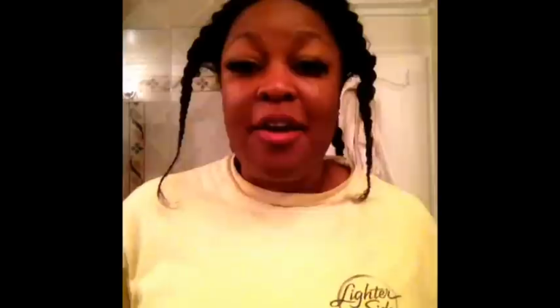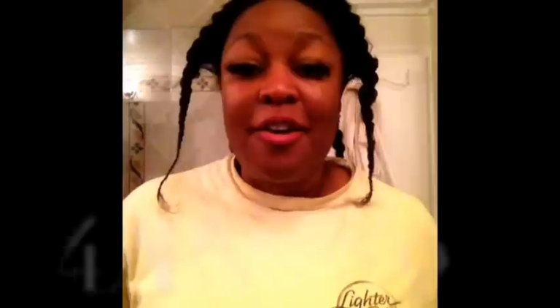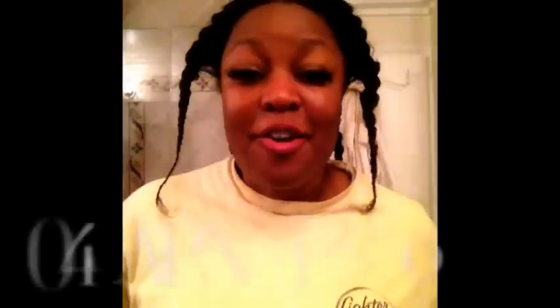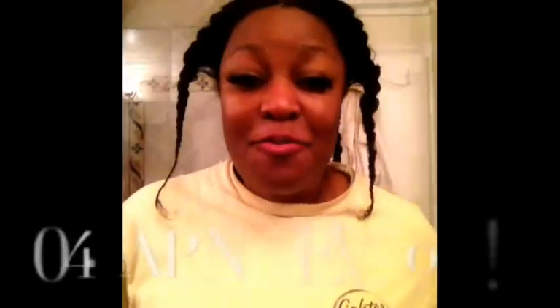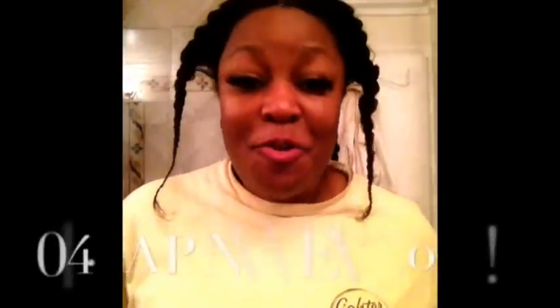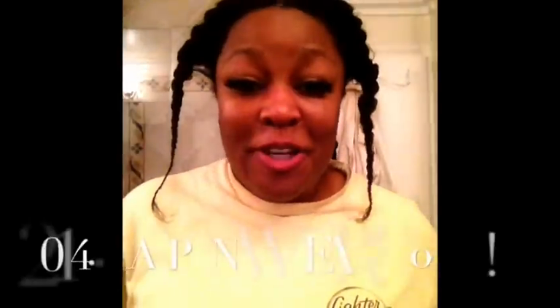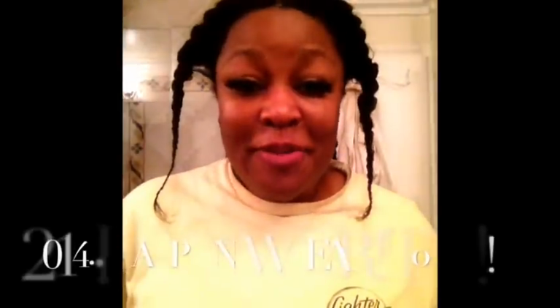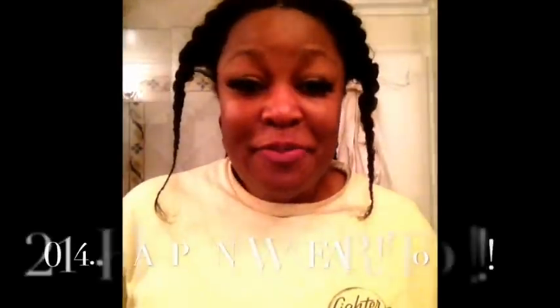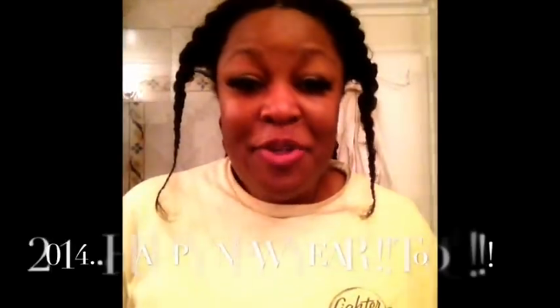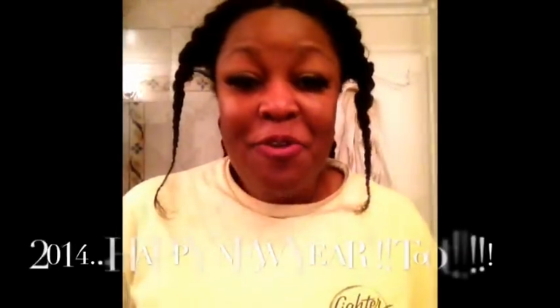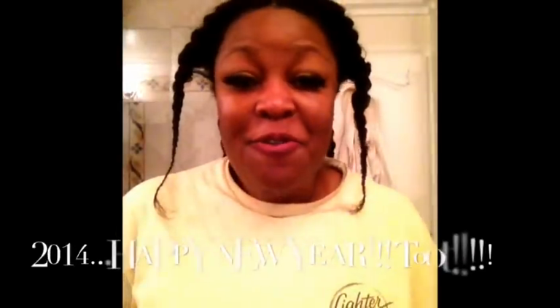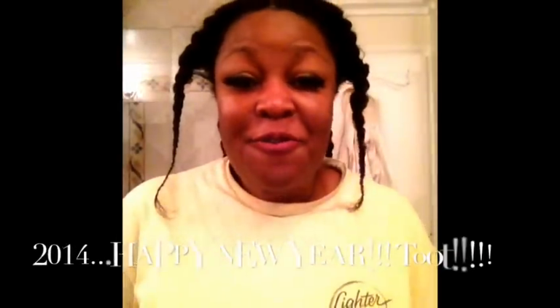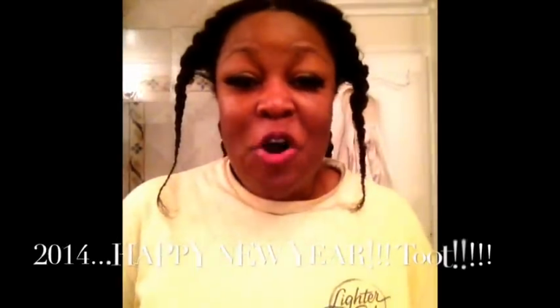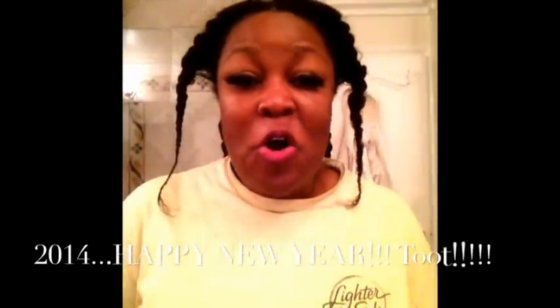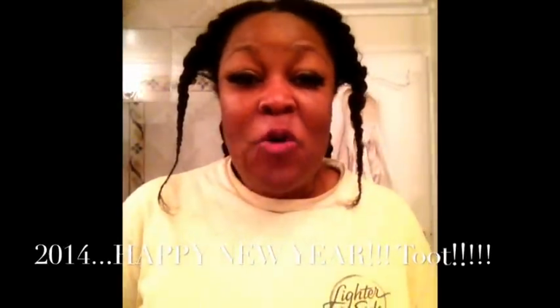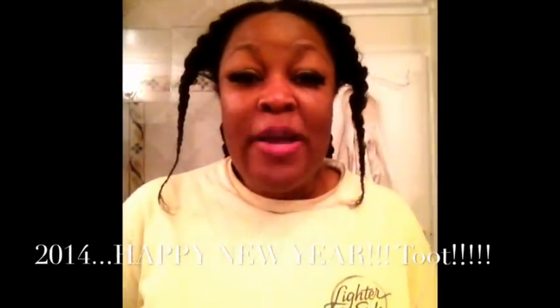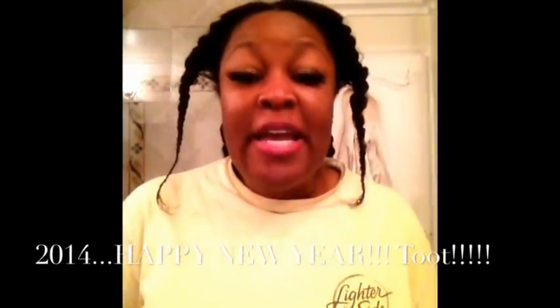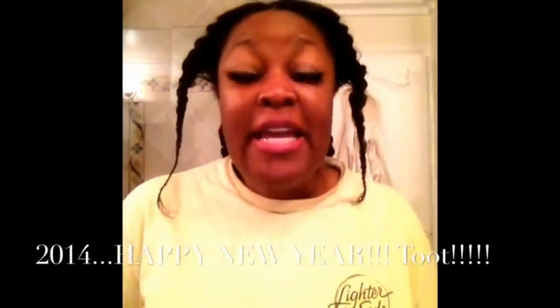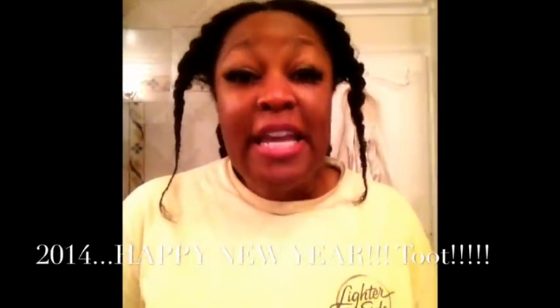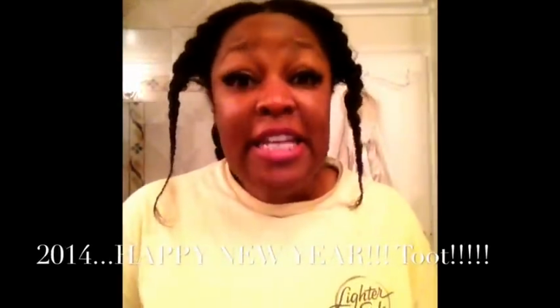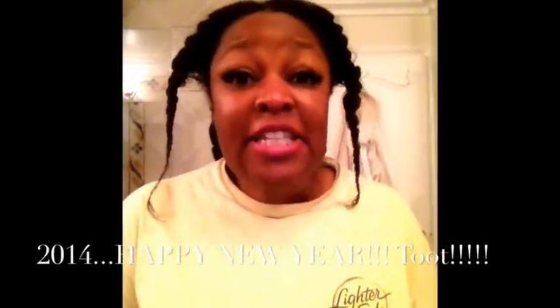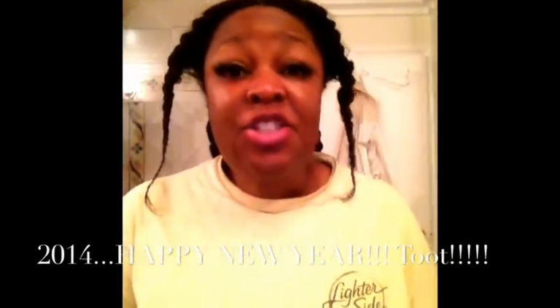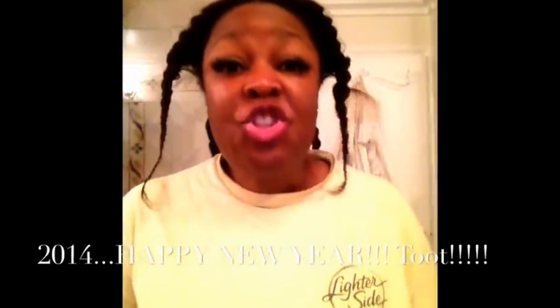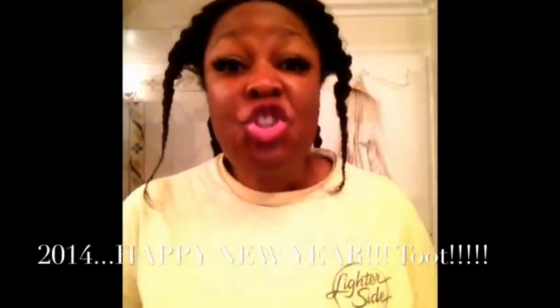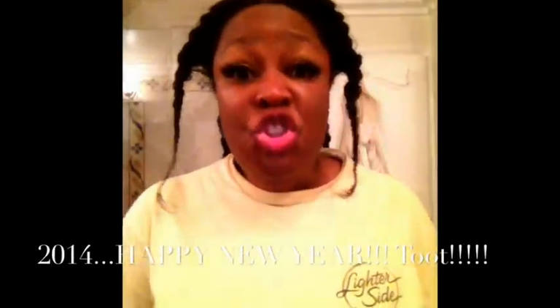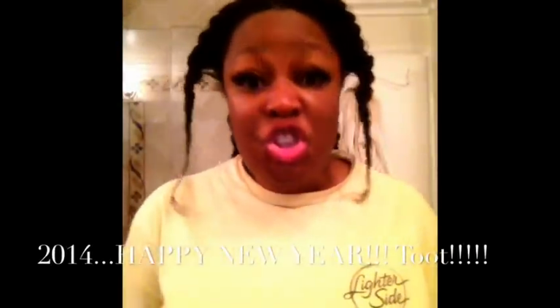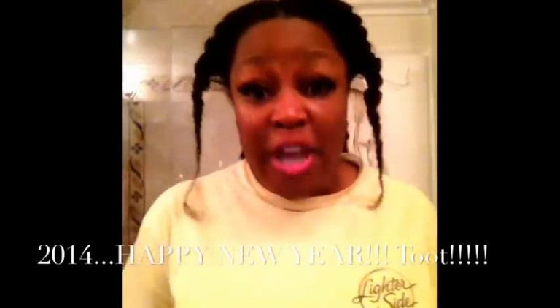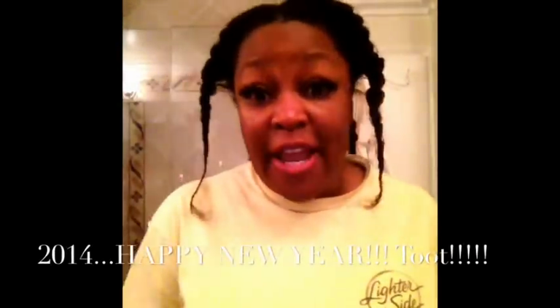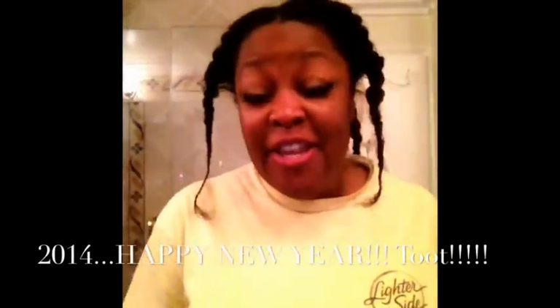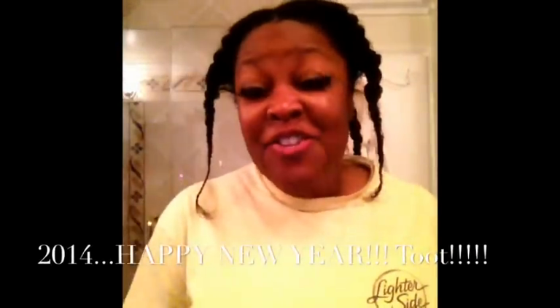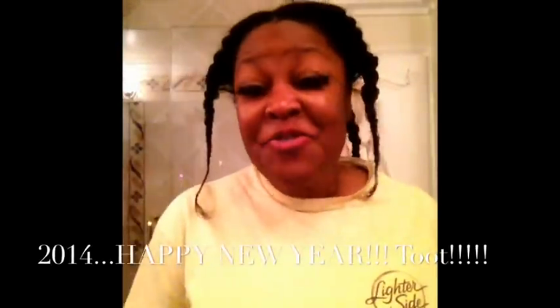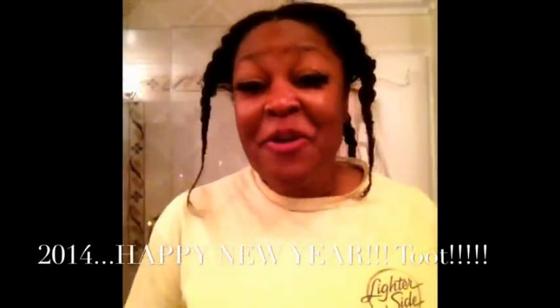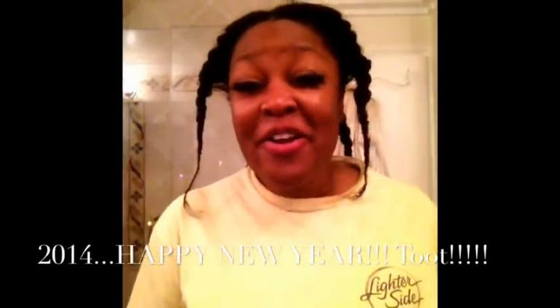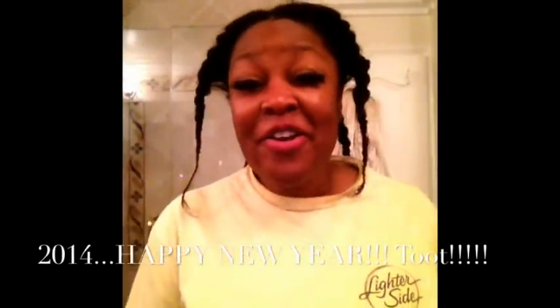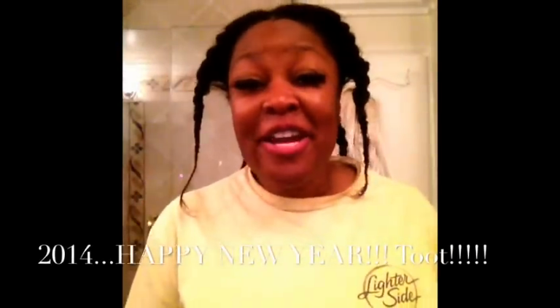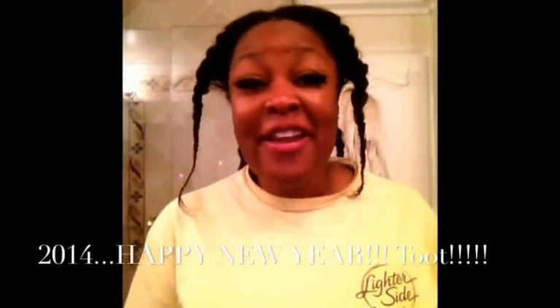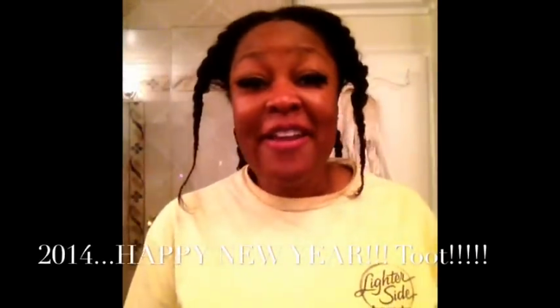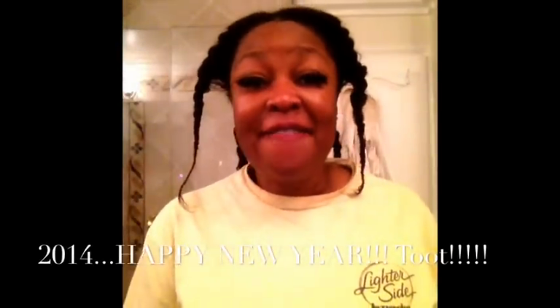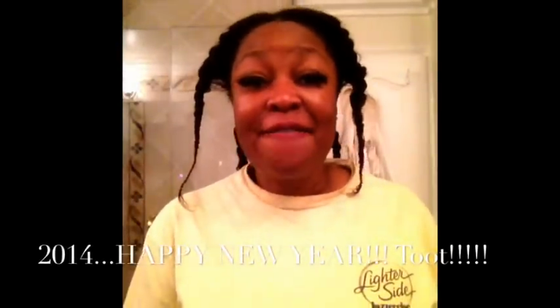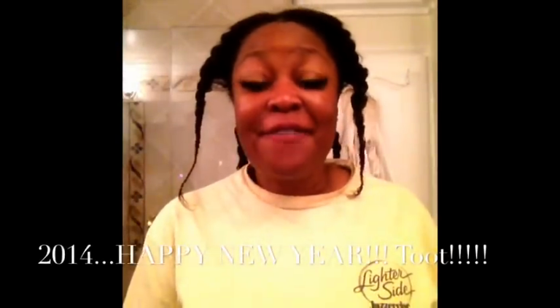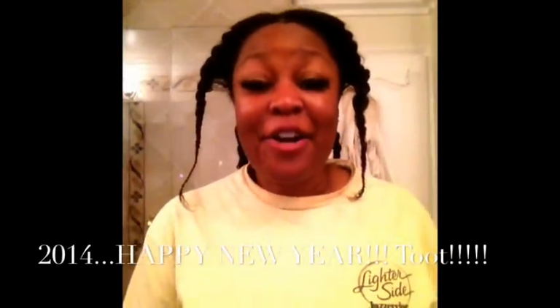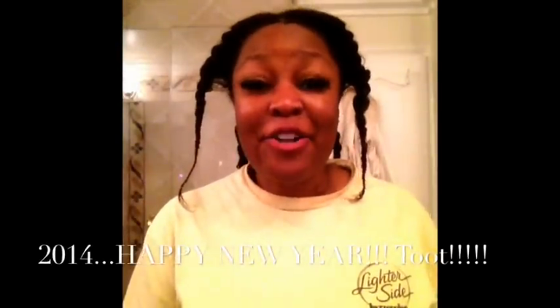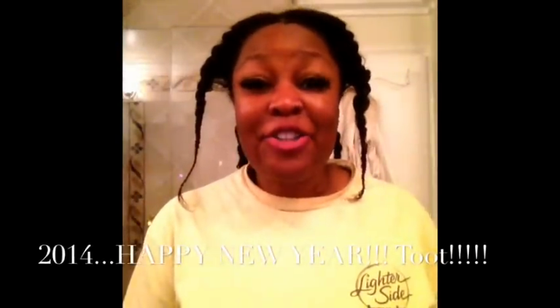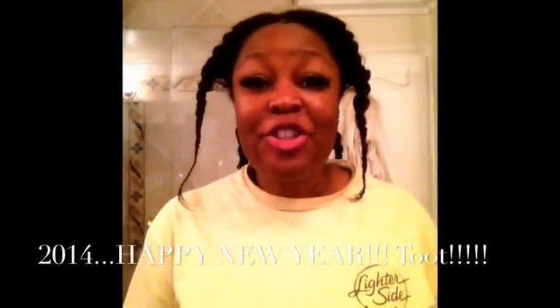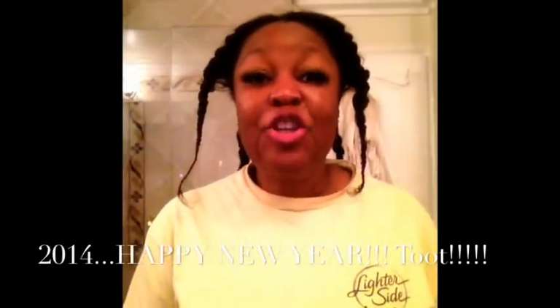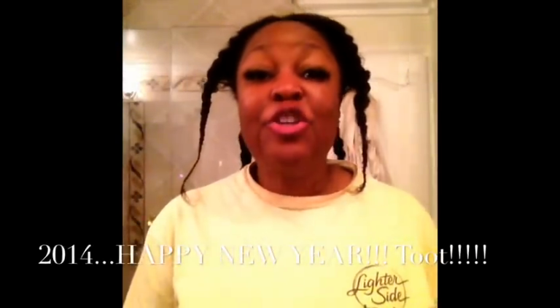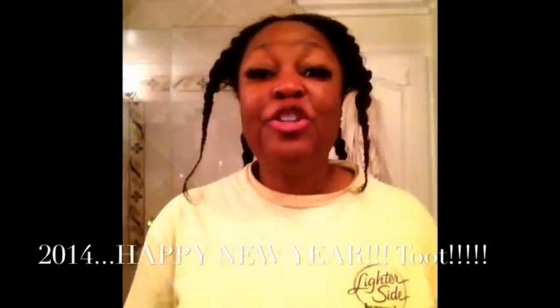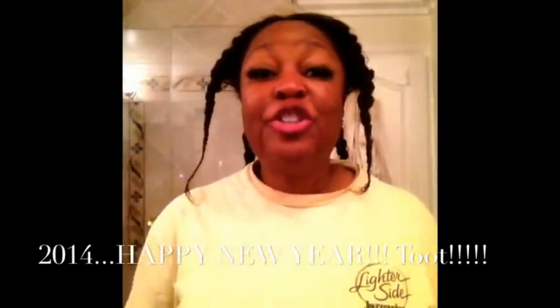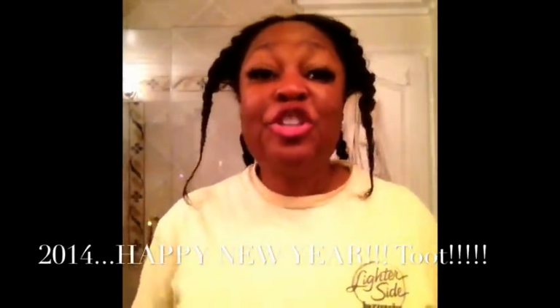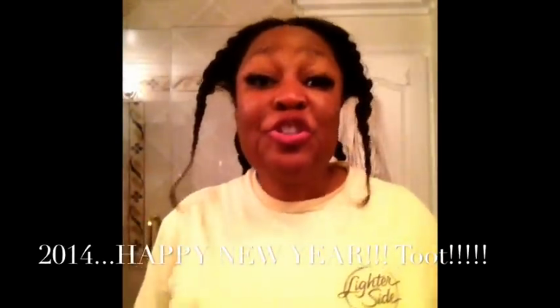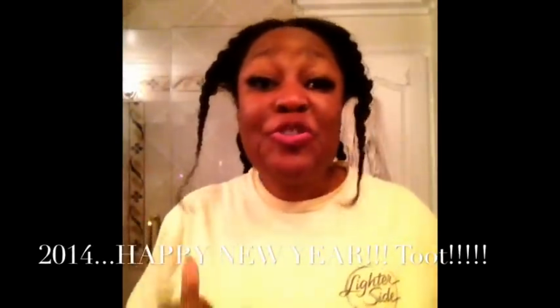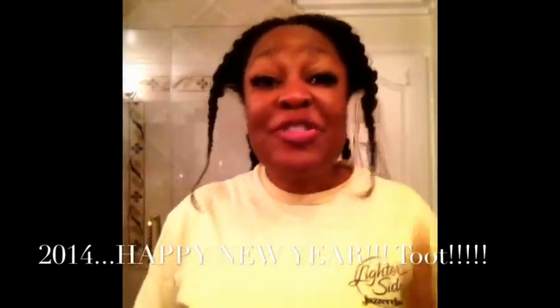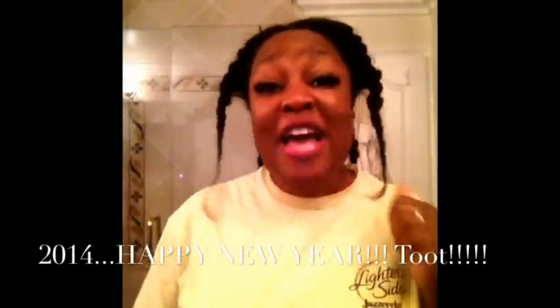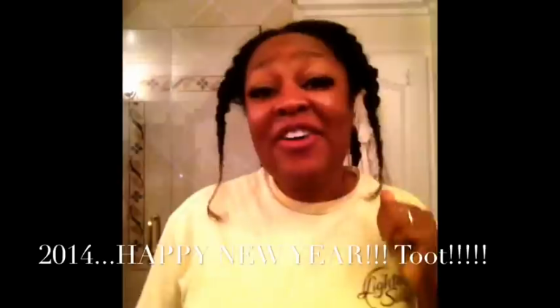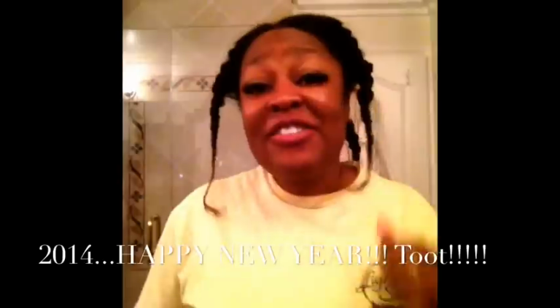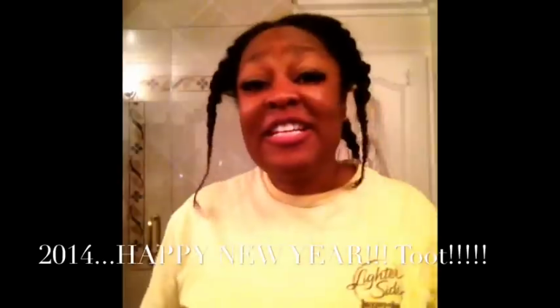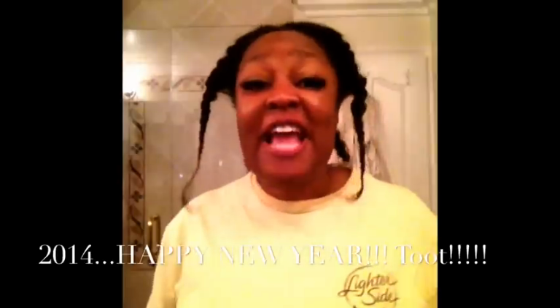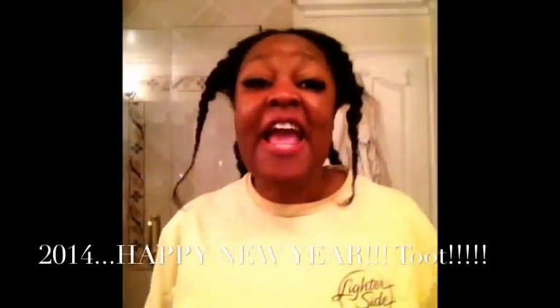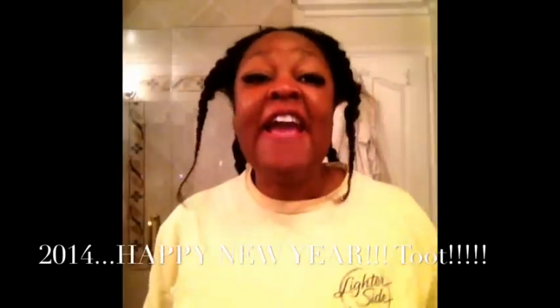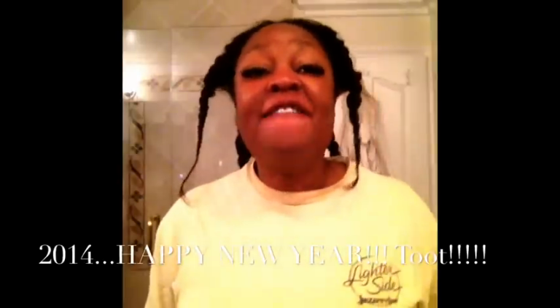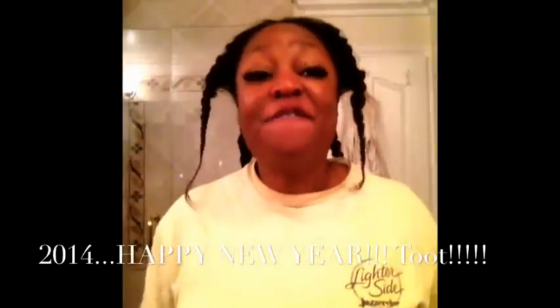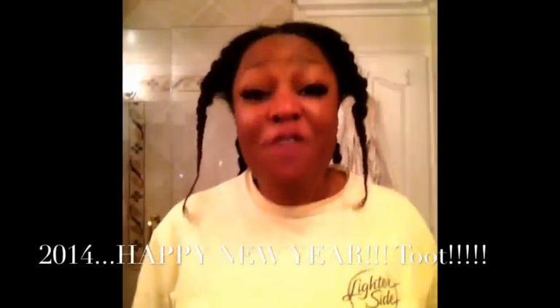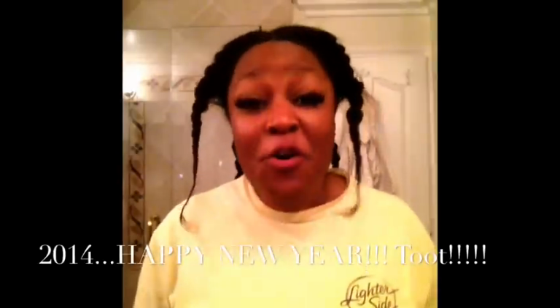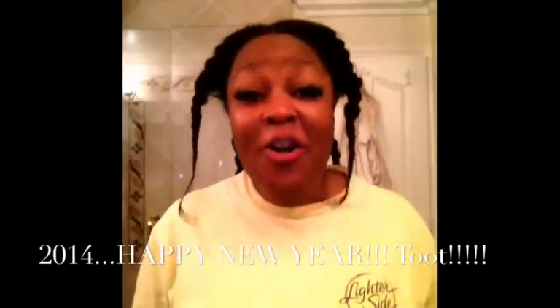Good morning, beautiful. It is January 1st, 2014.